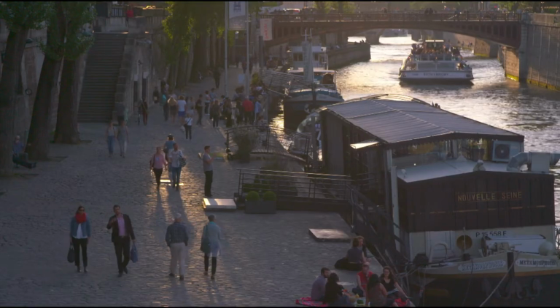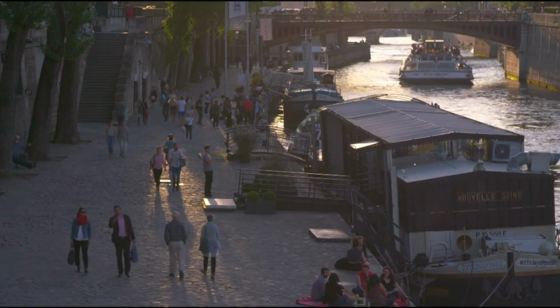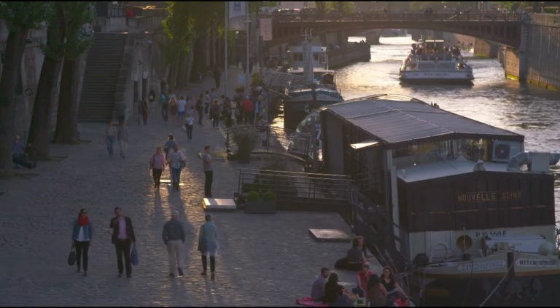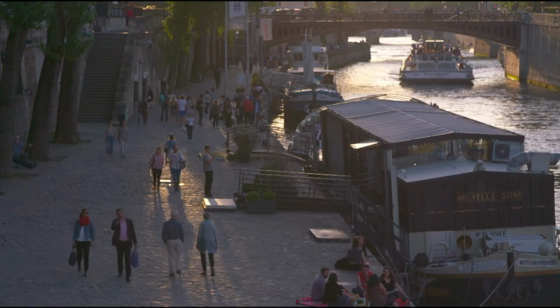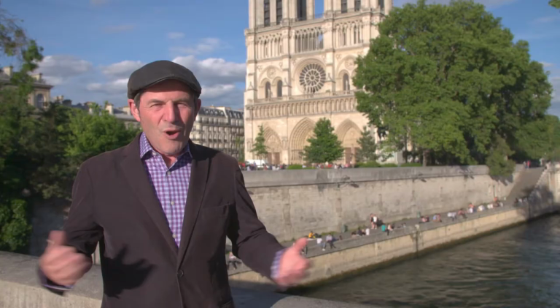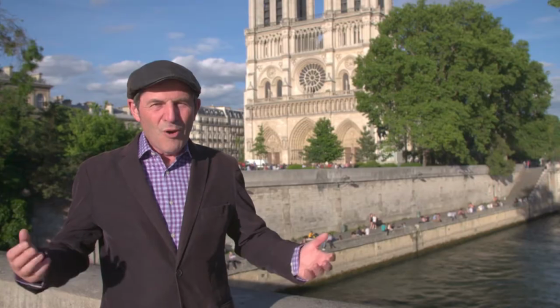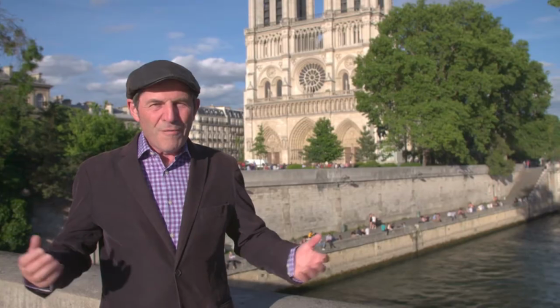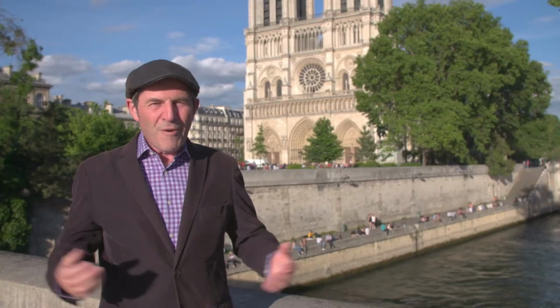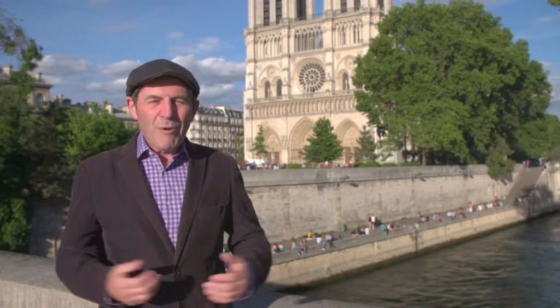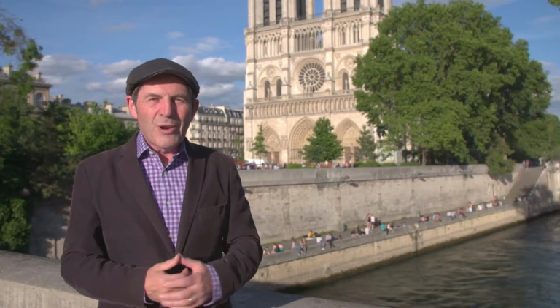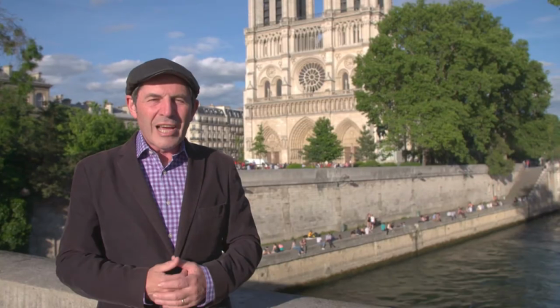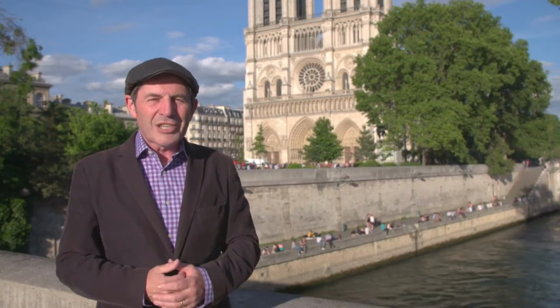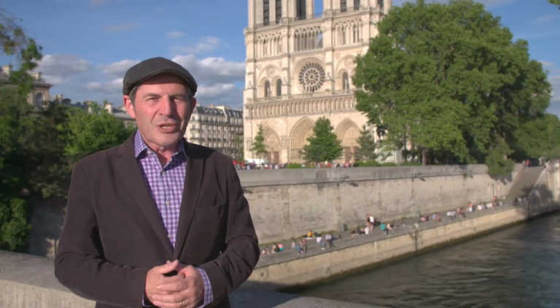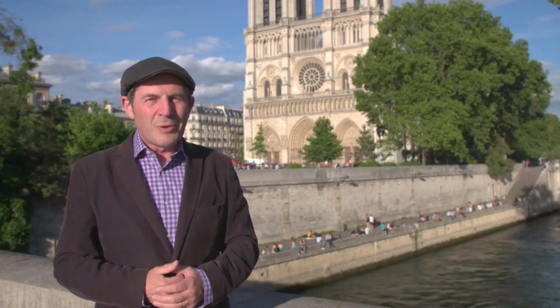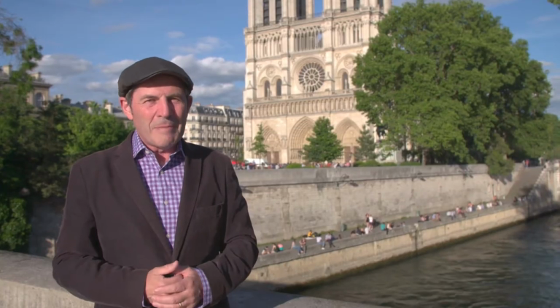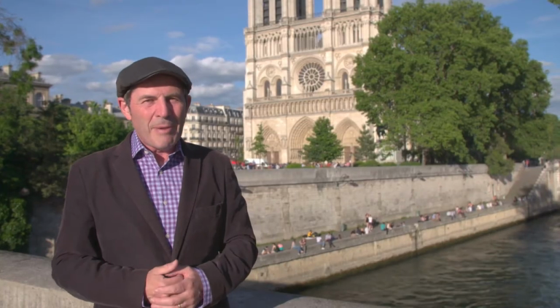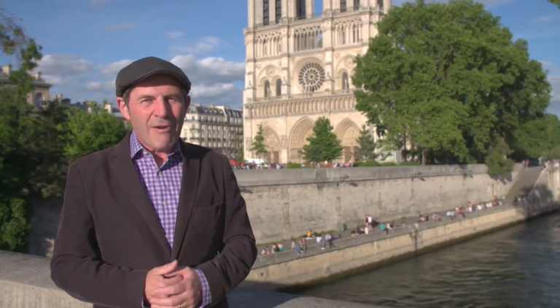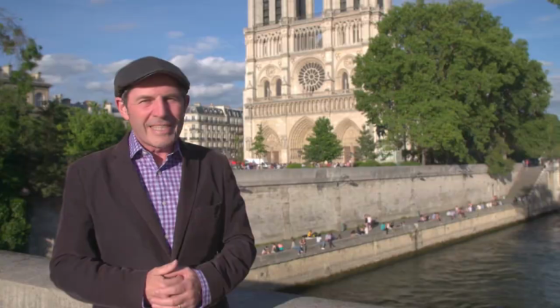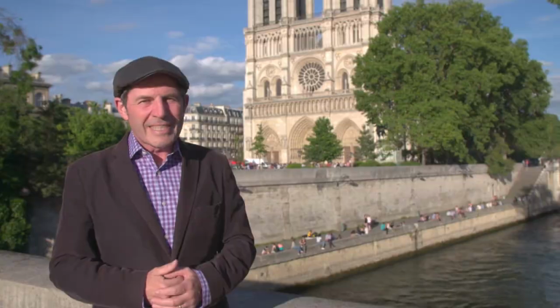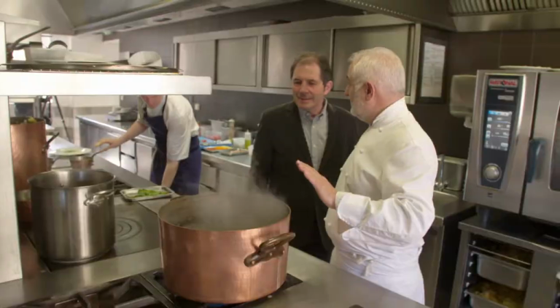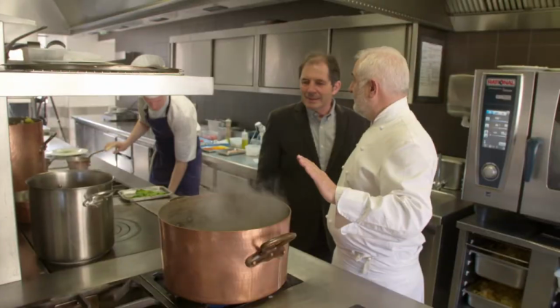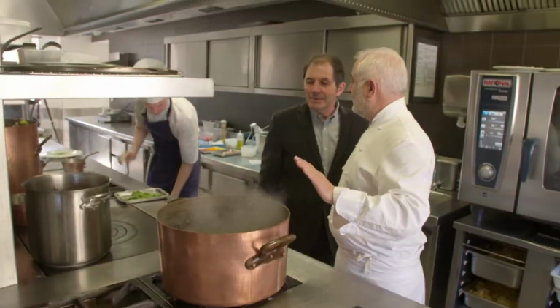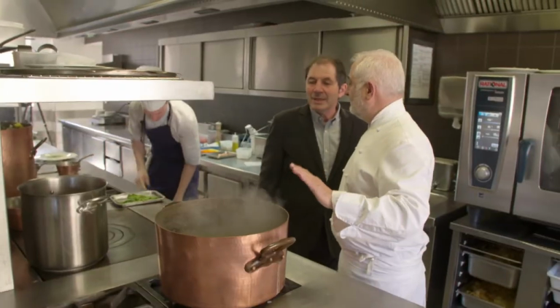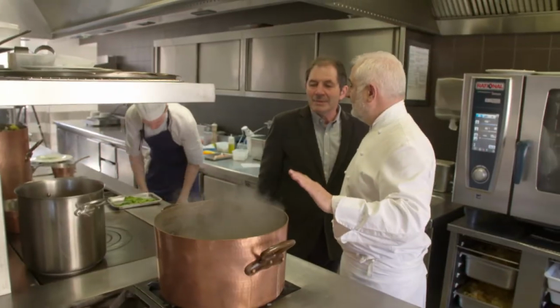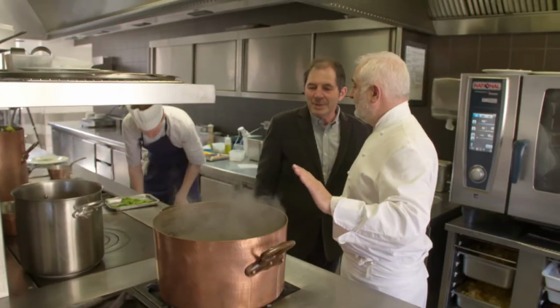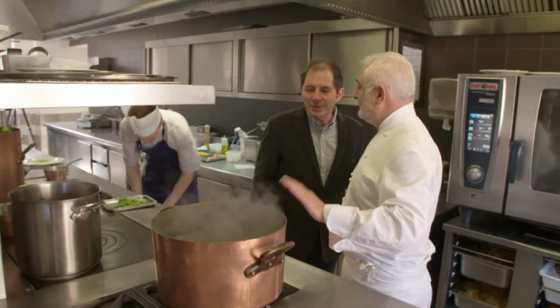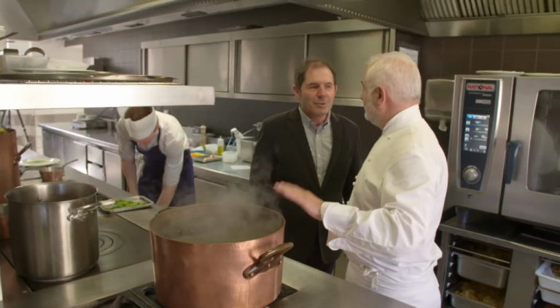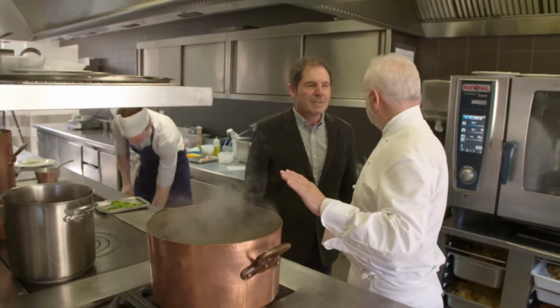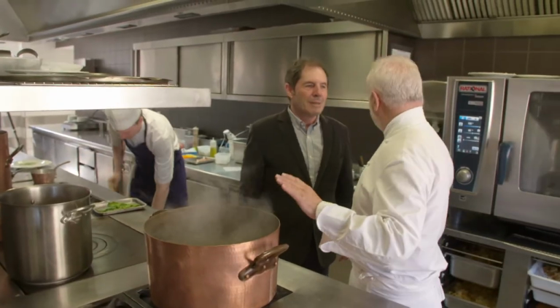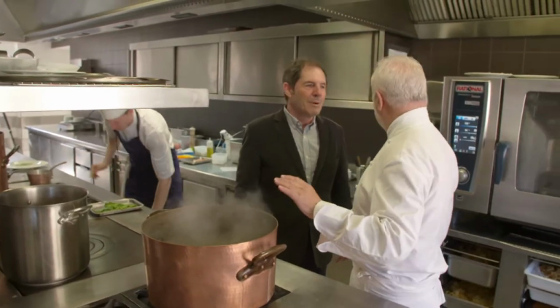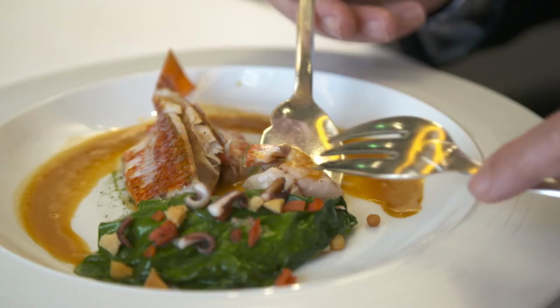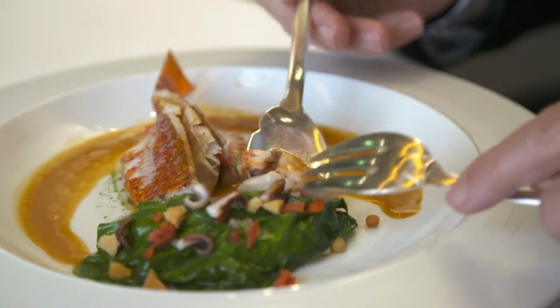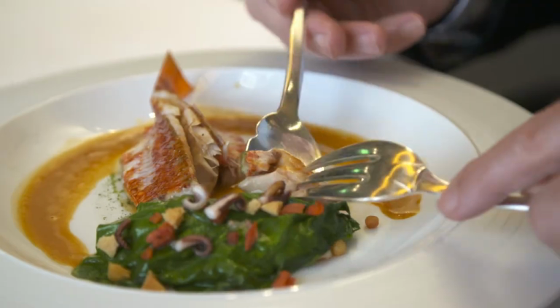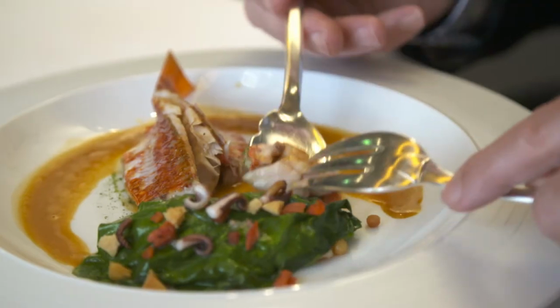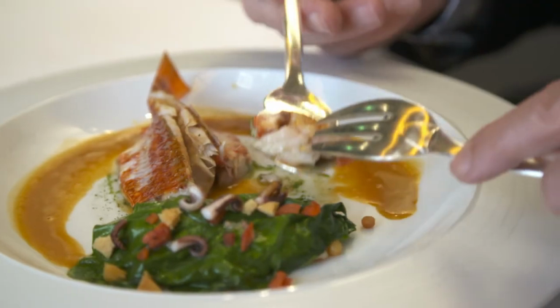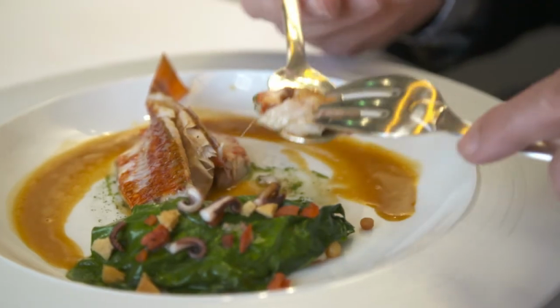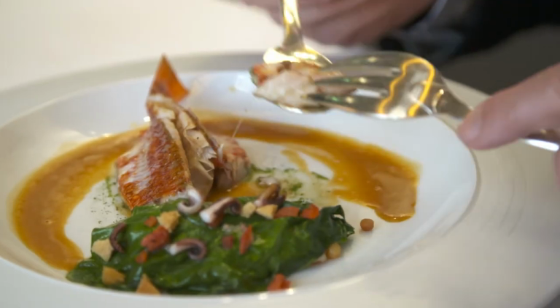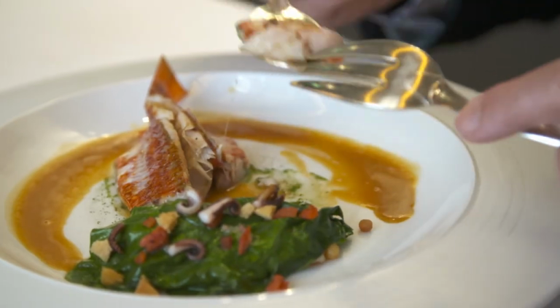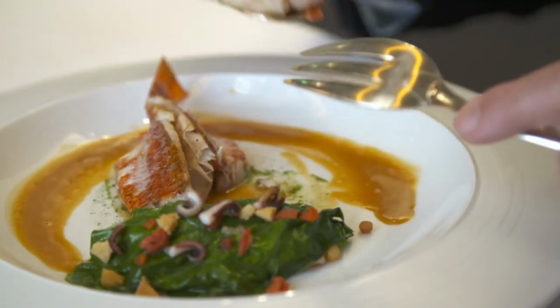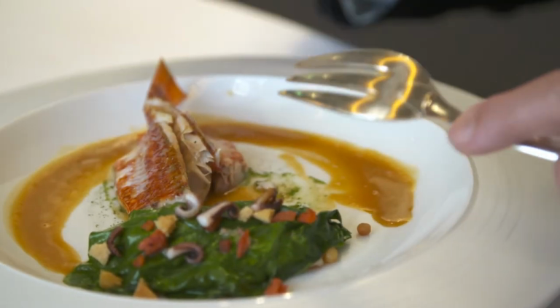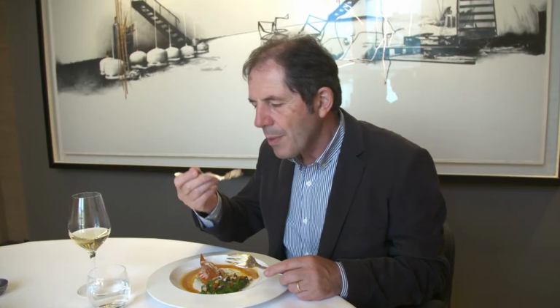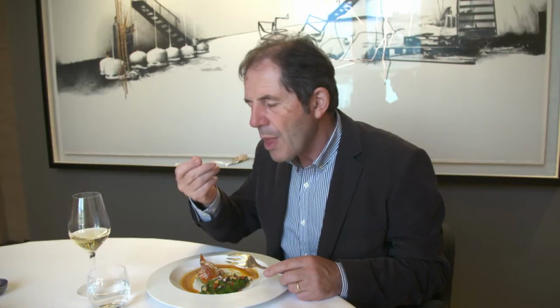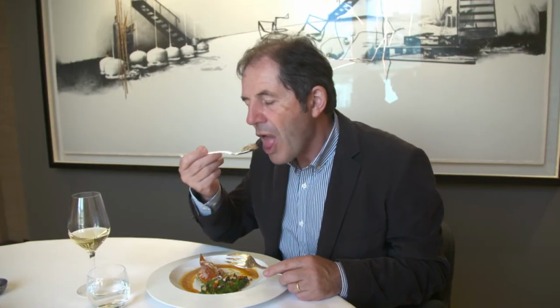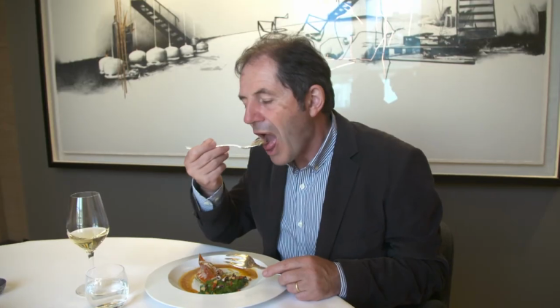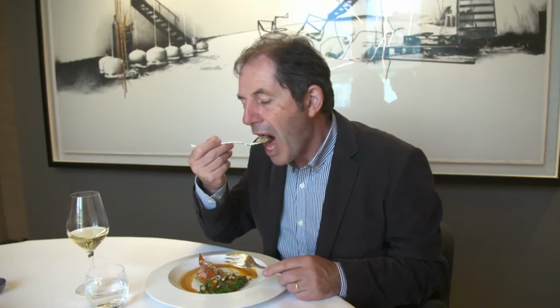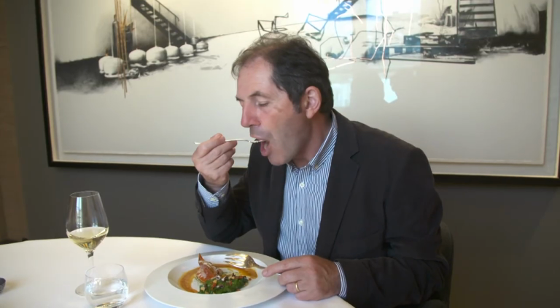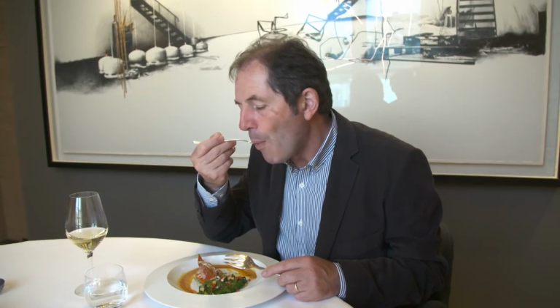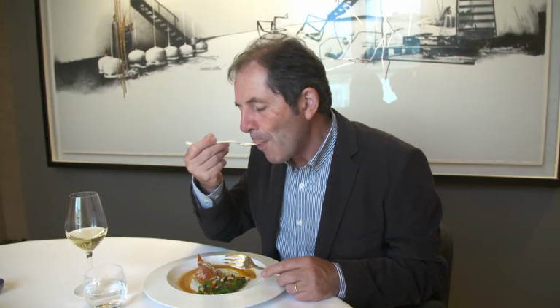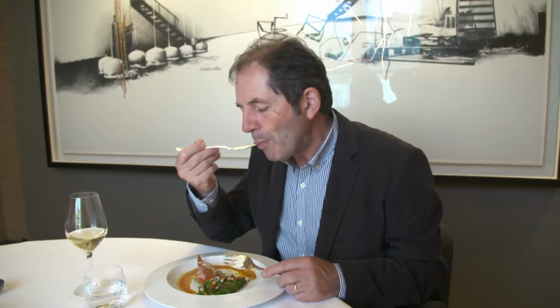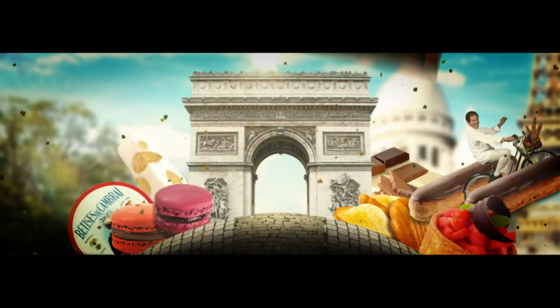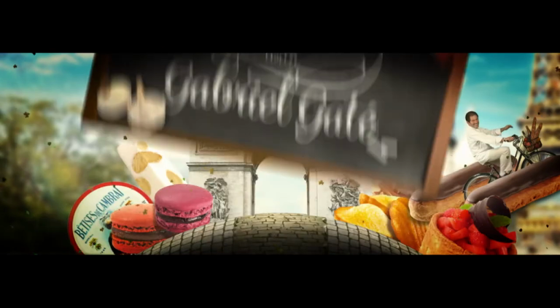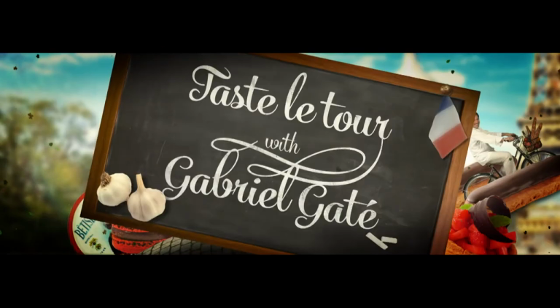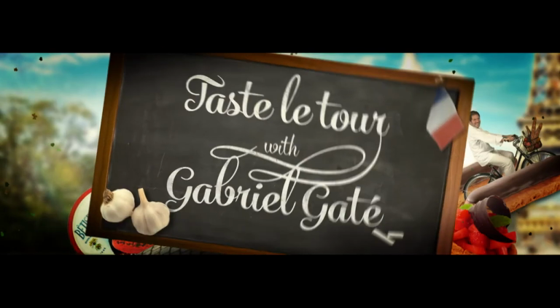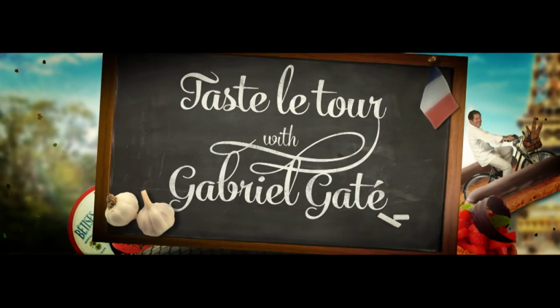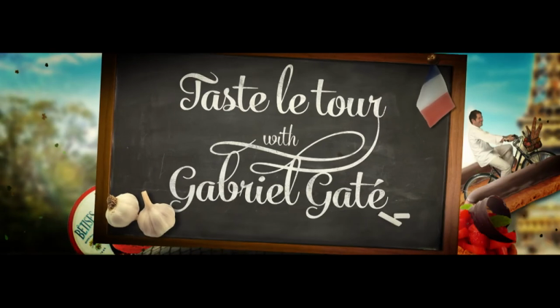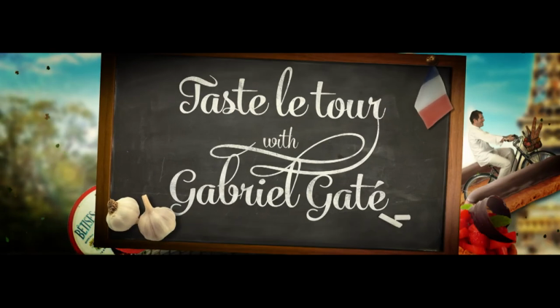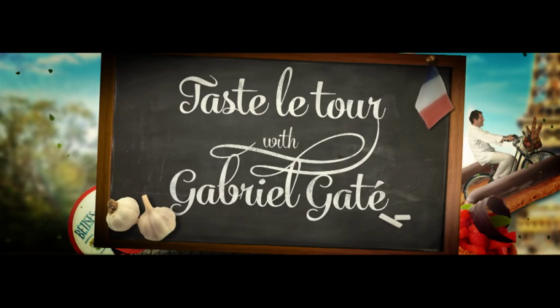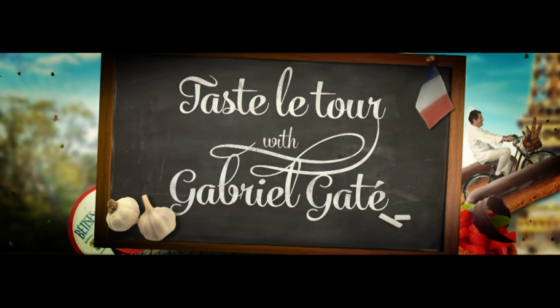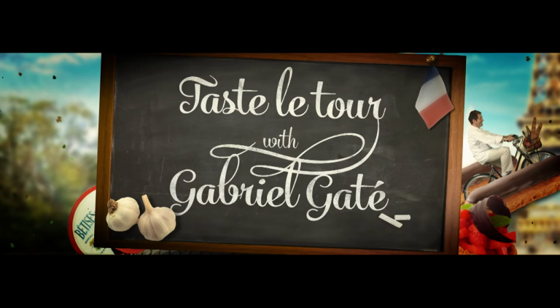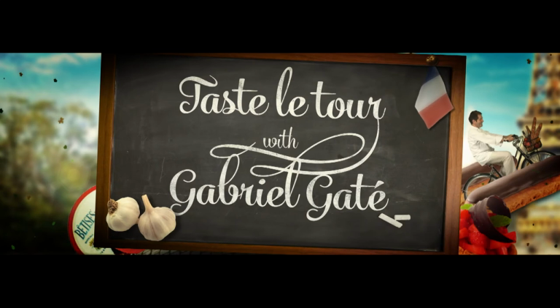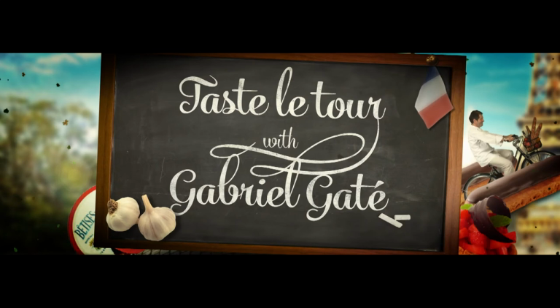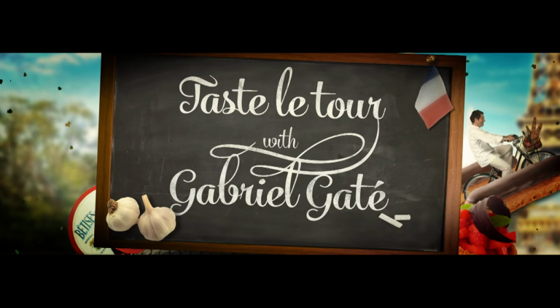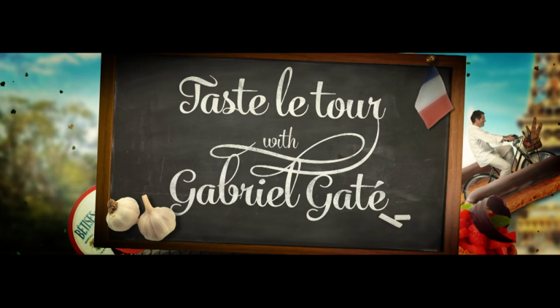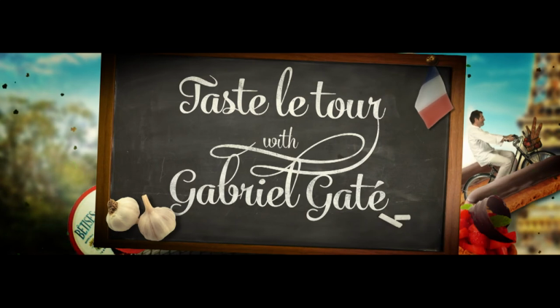Tomorrow for our last show in Paris, I will meet a great chef. Bye-bye. Thank you.